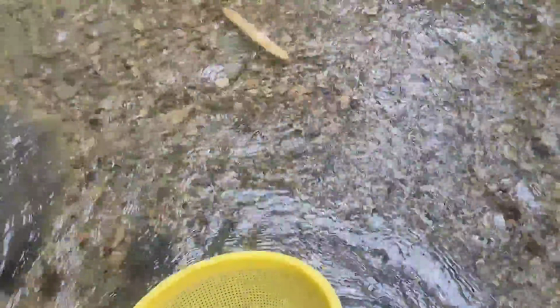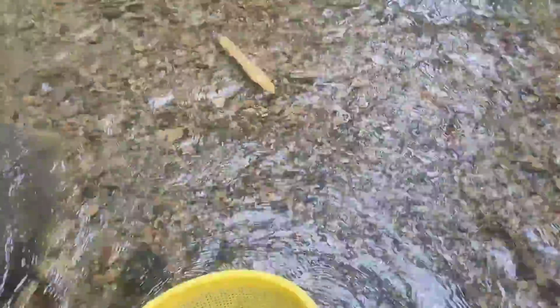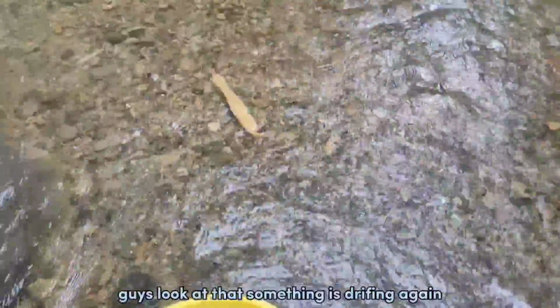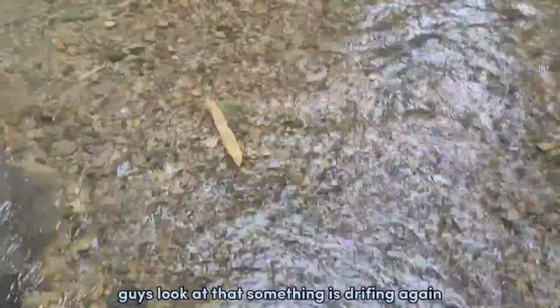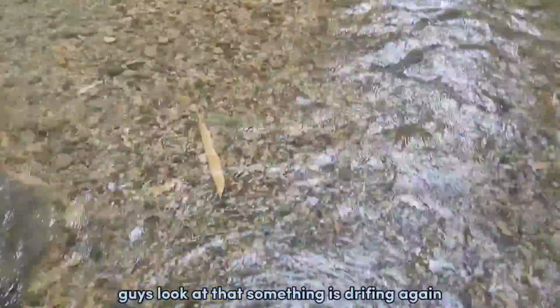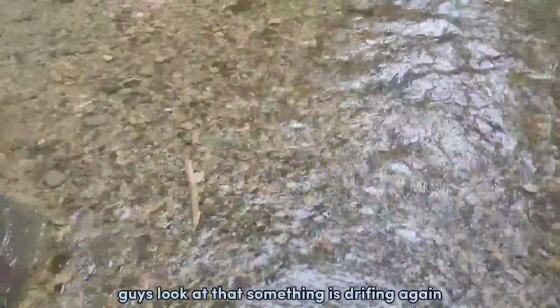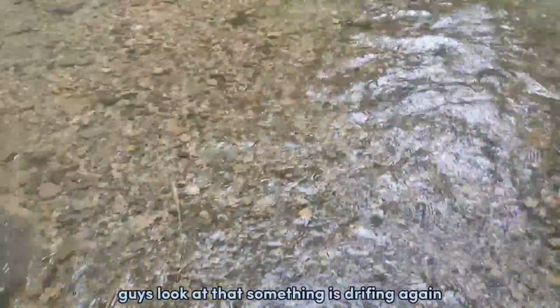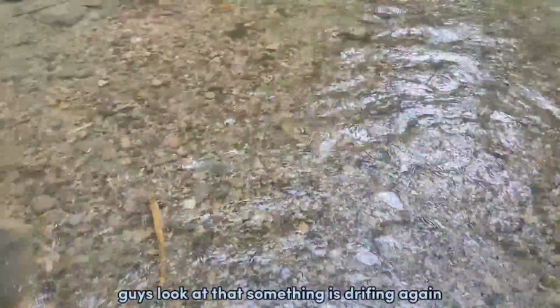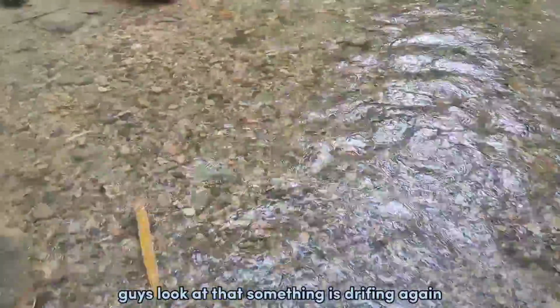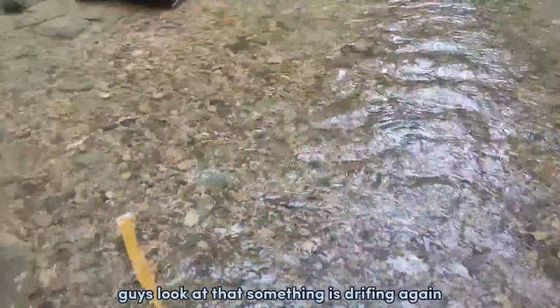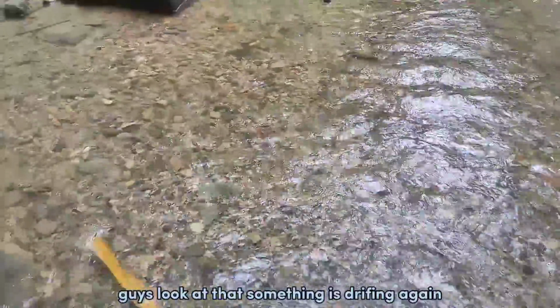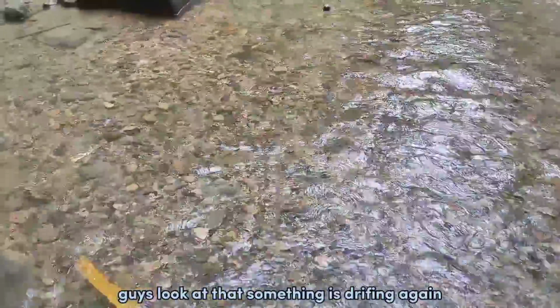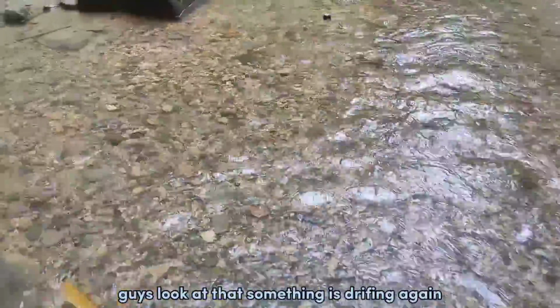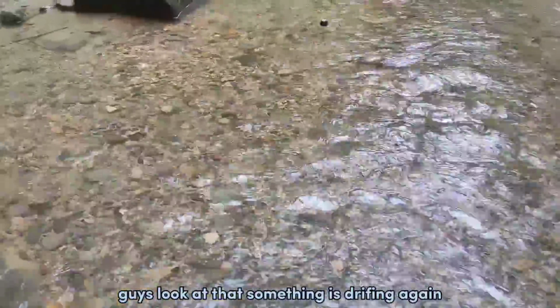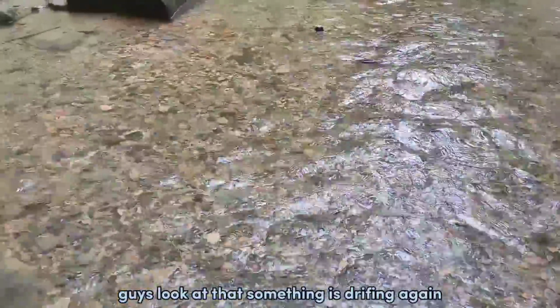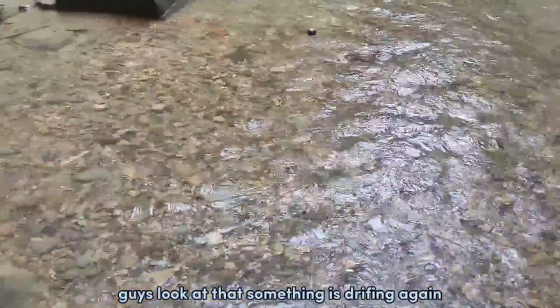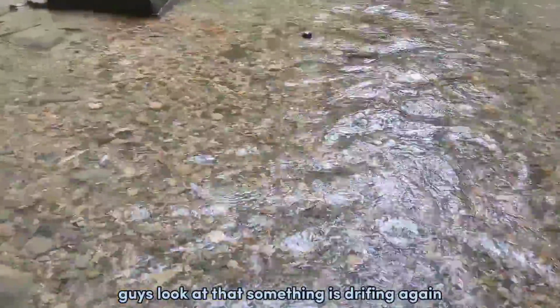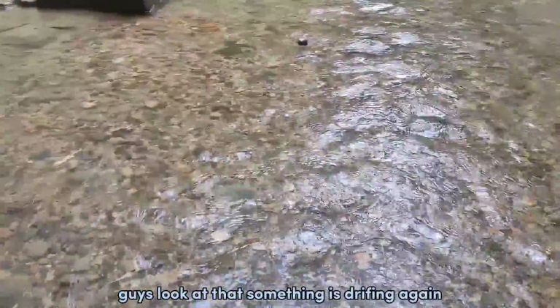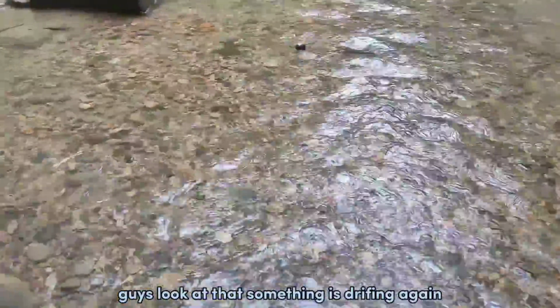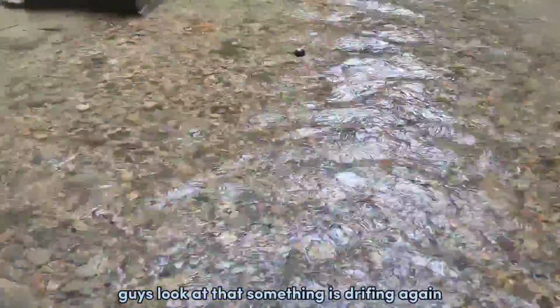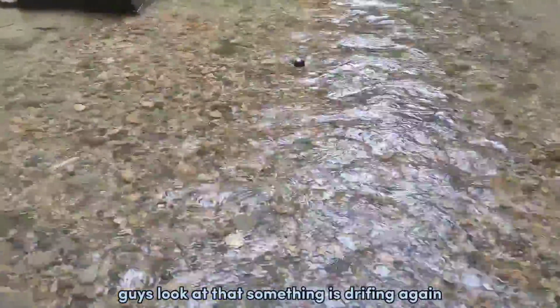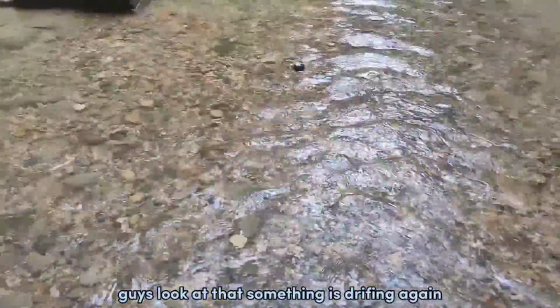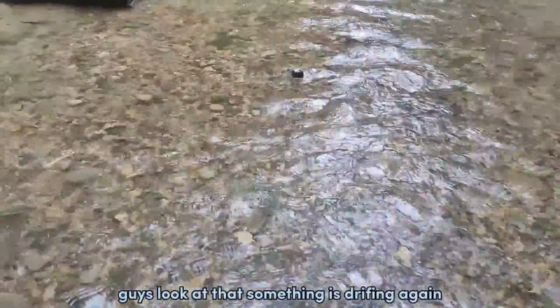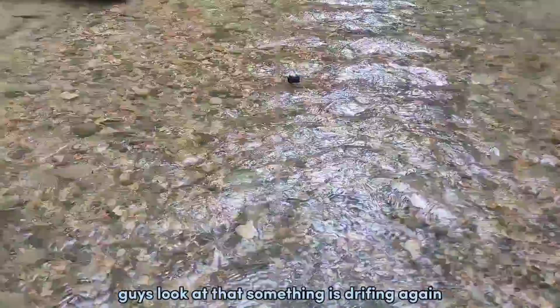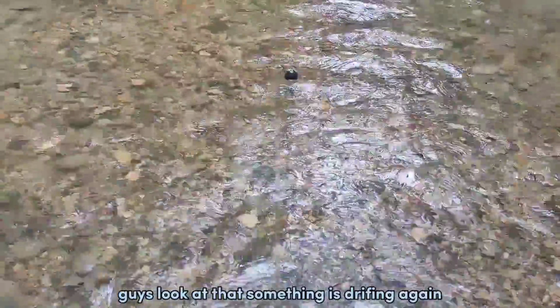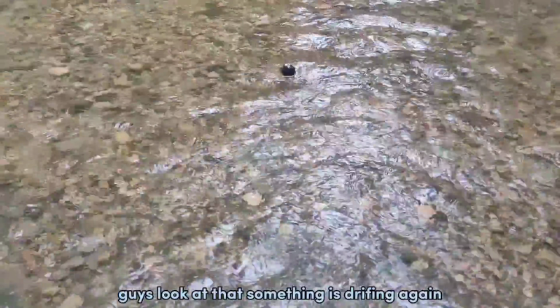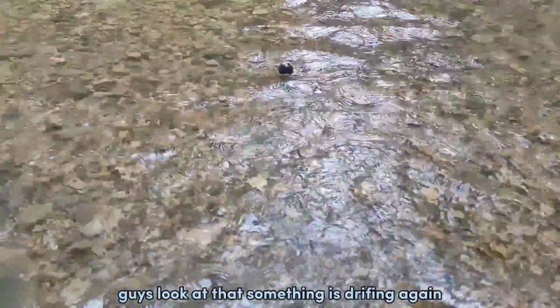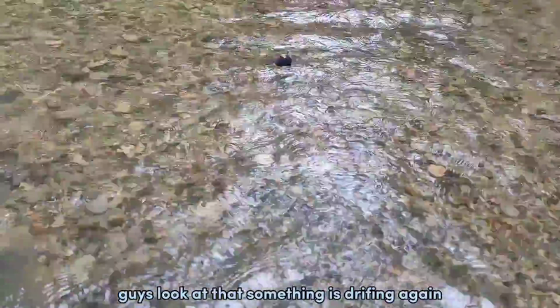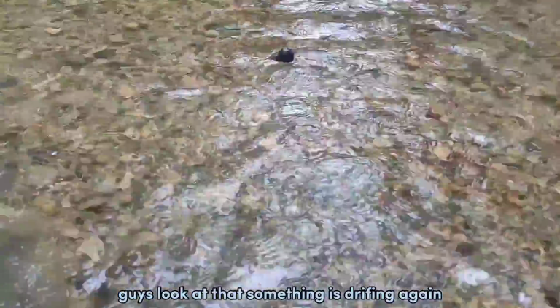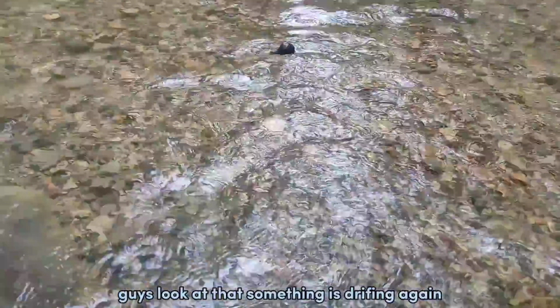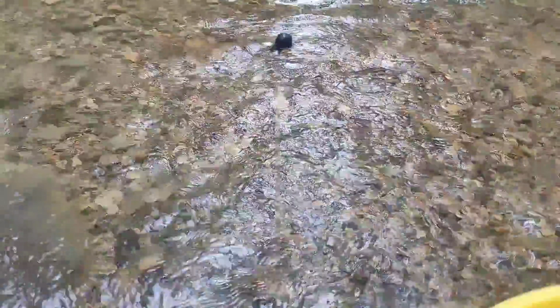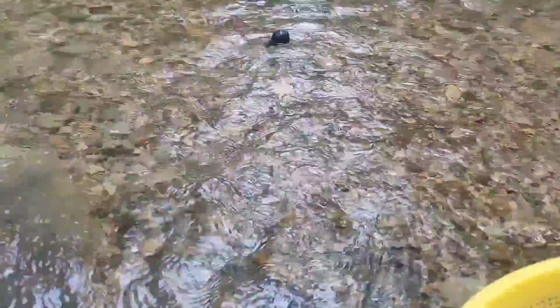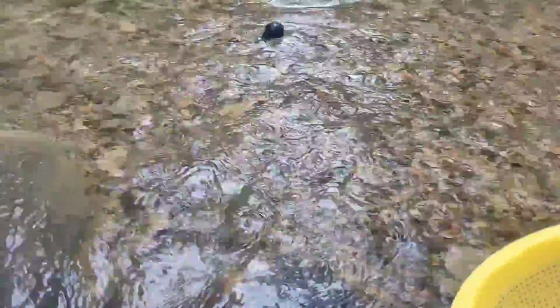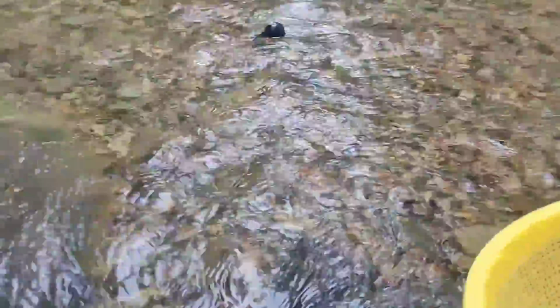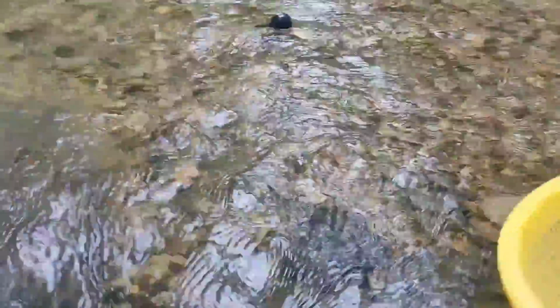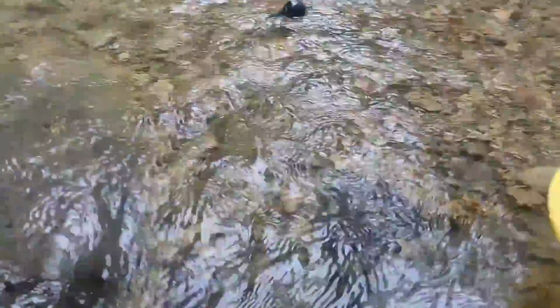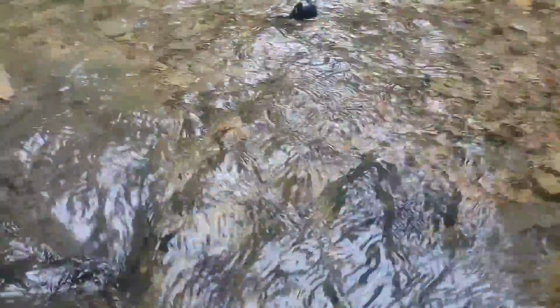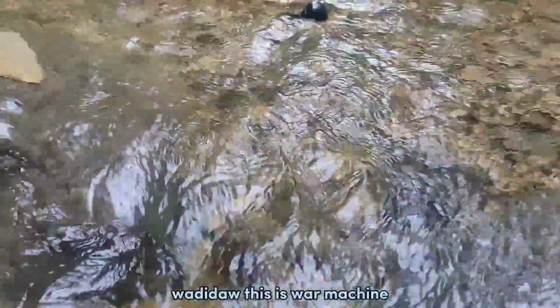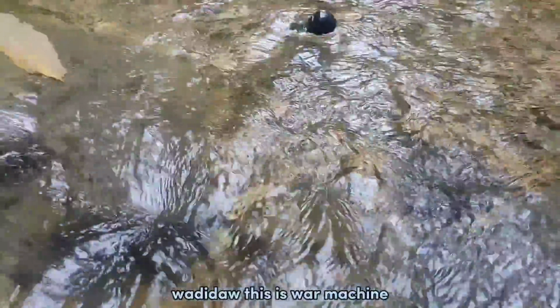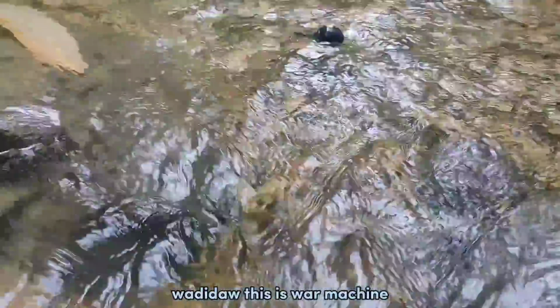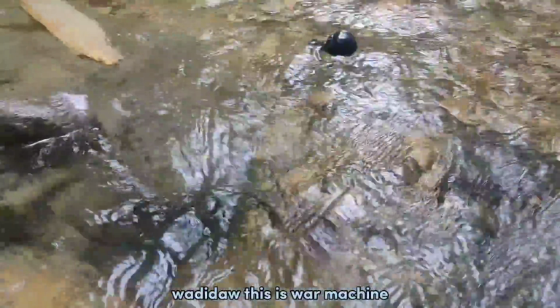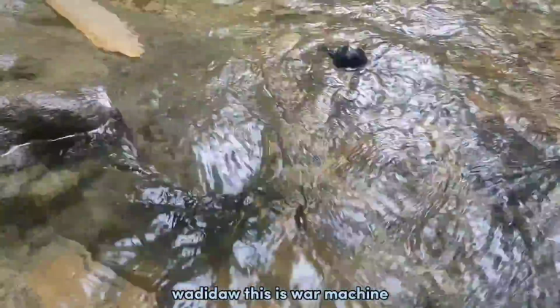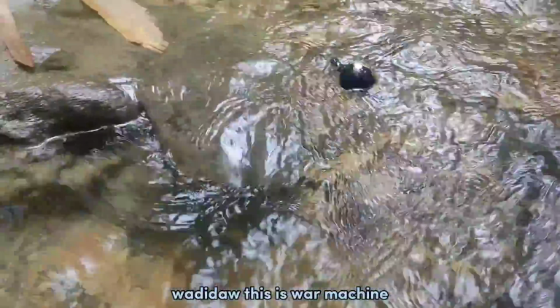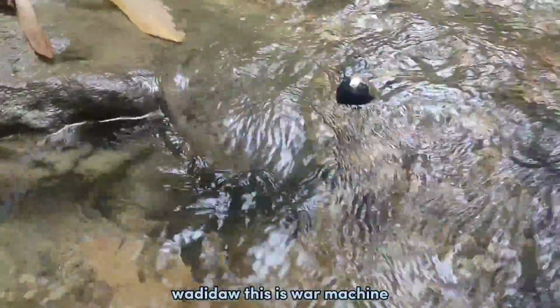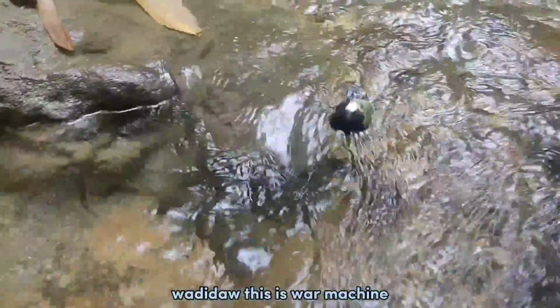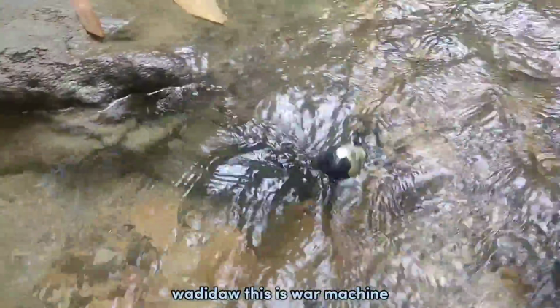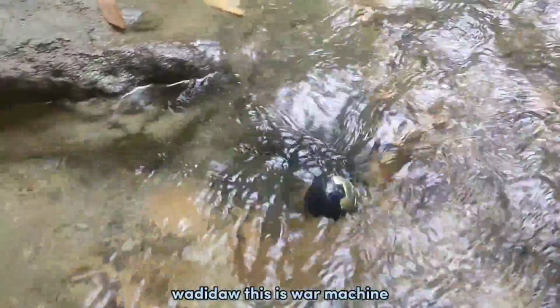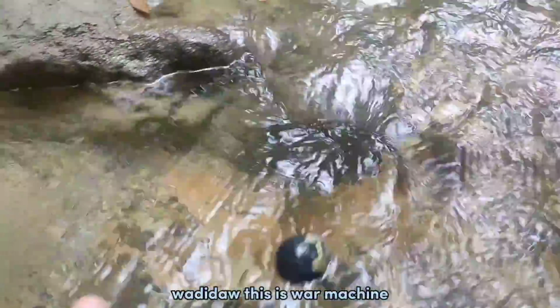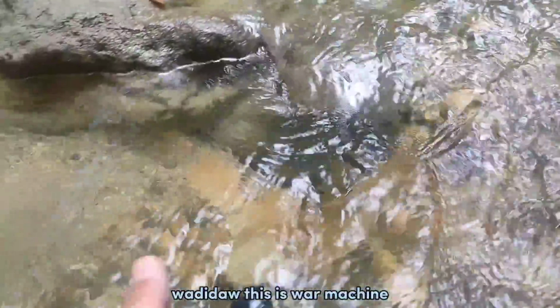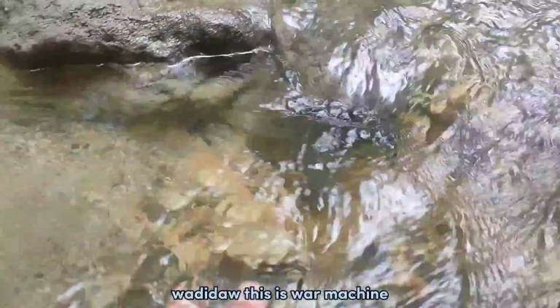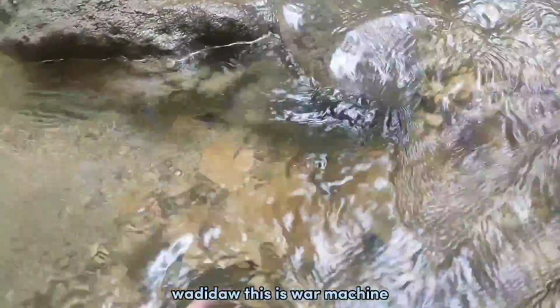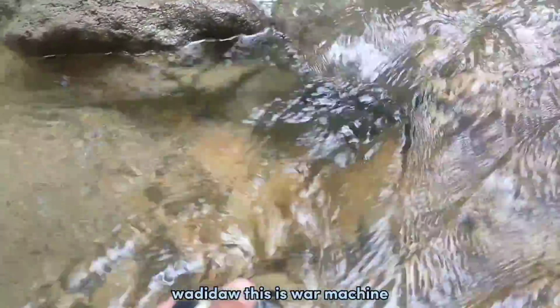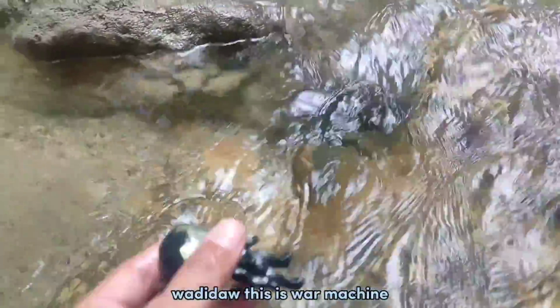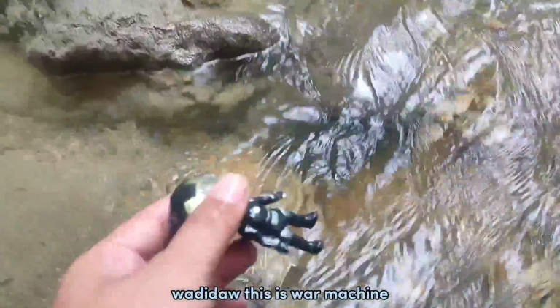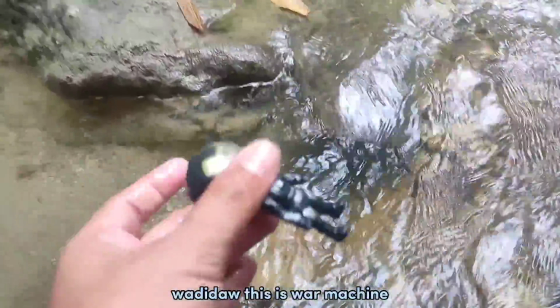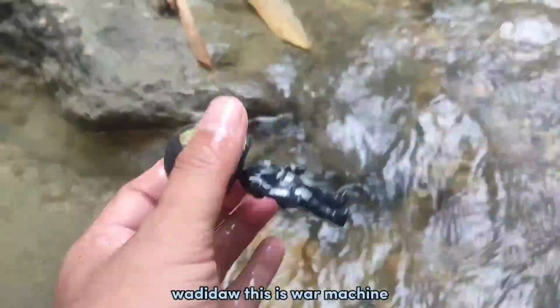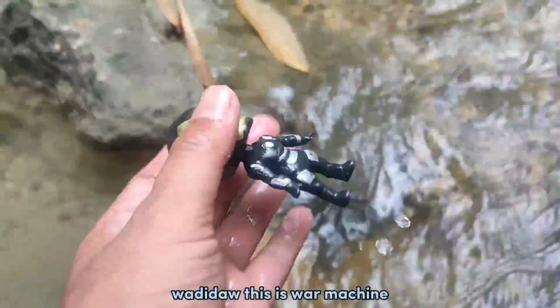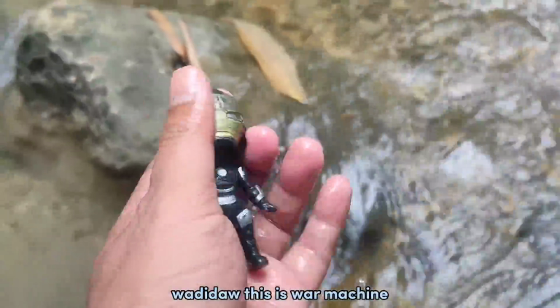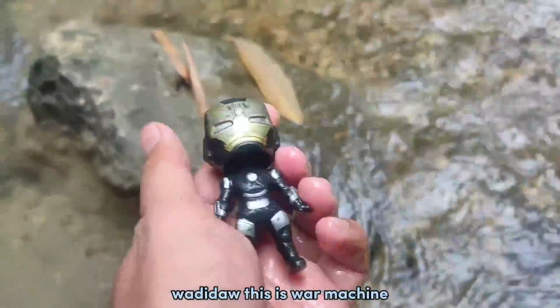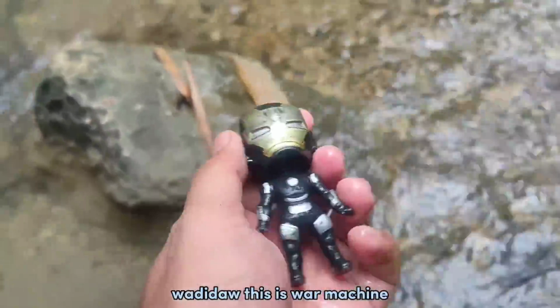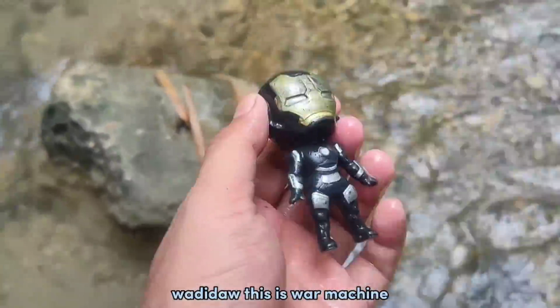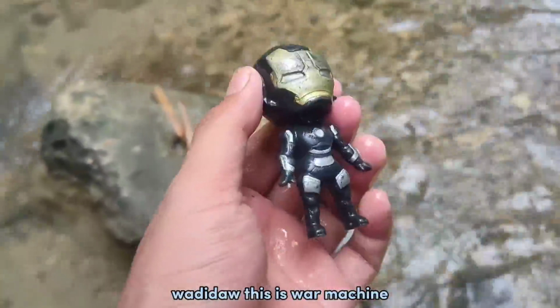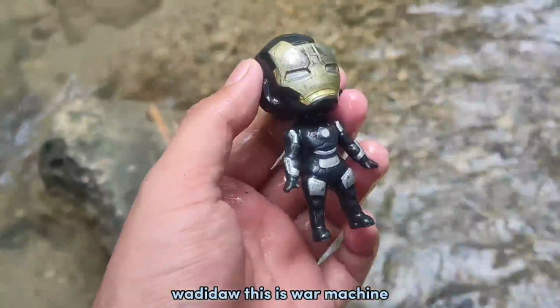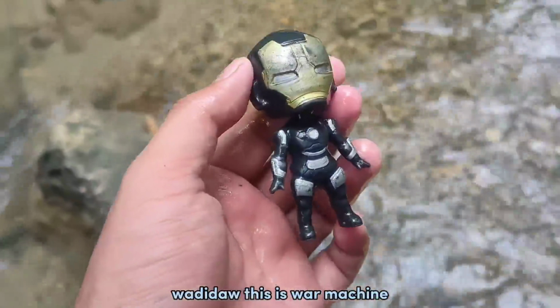Guys, look at that! Something is drifting again! Wadidaw! This is War Machine!